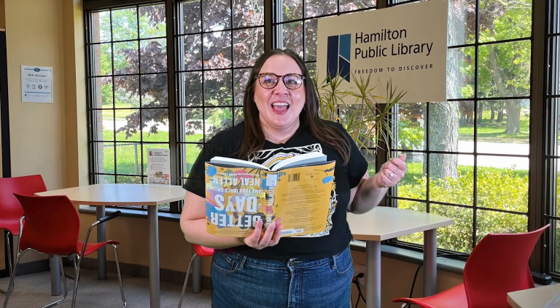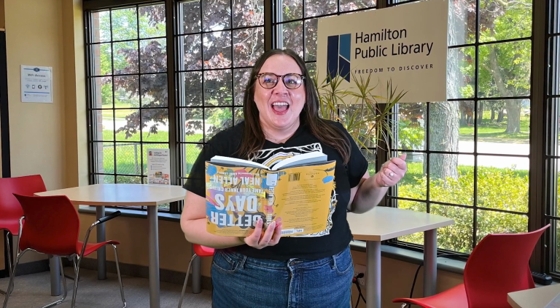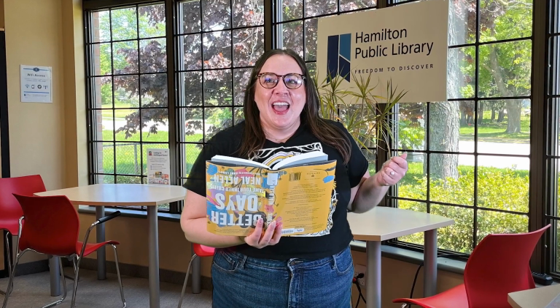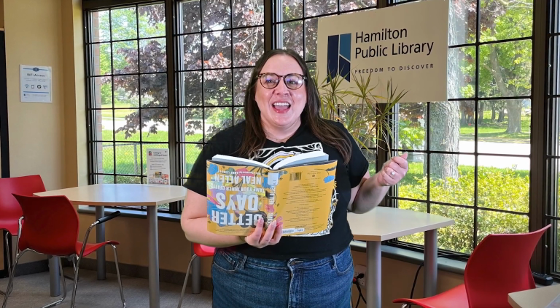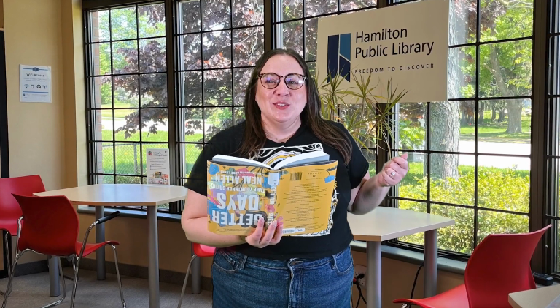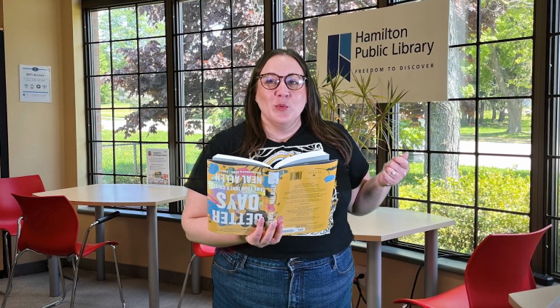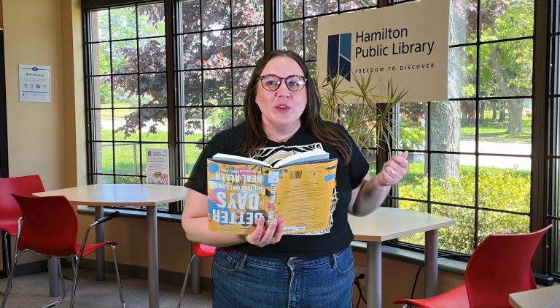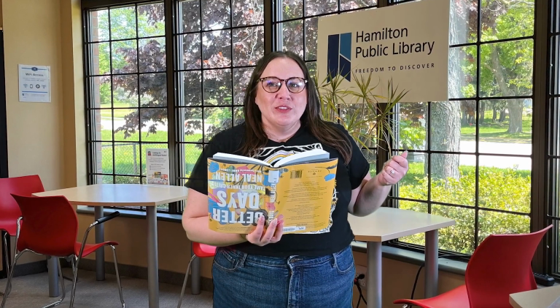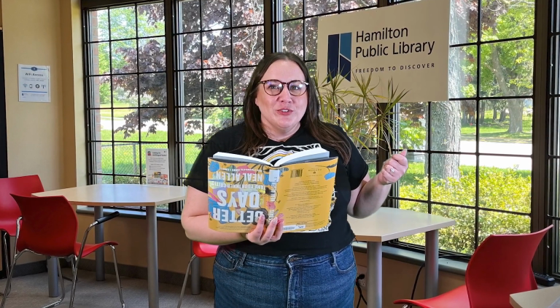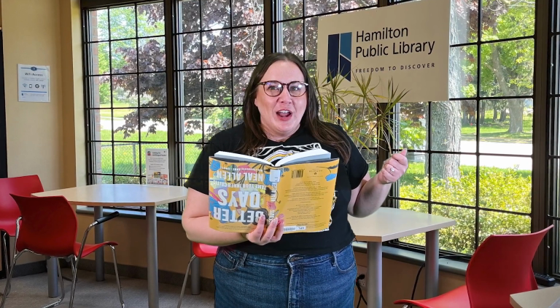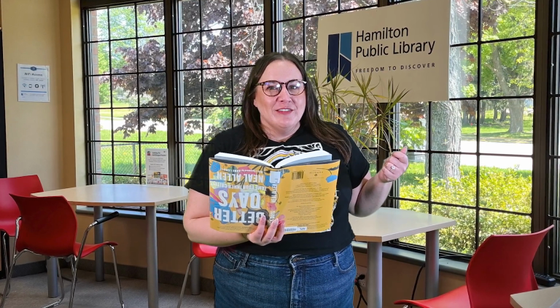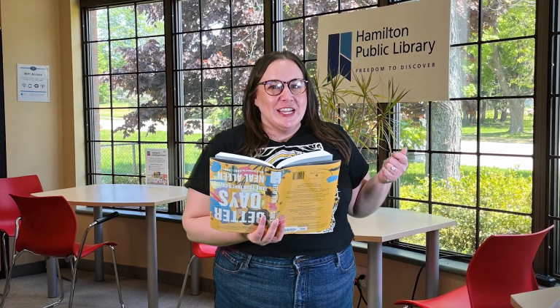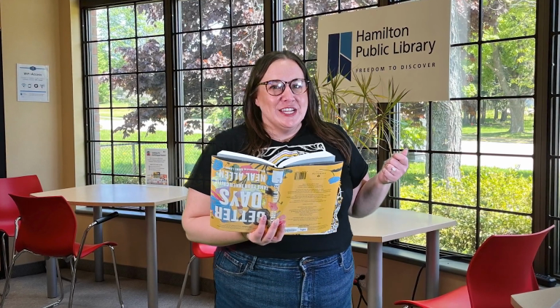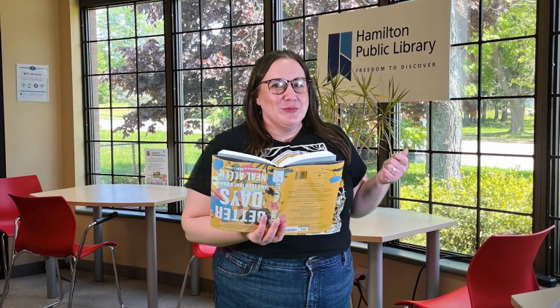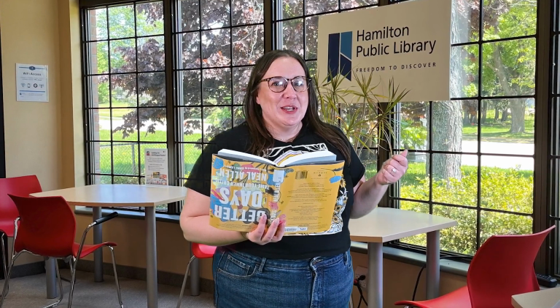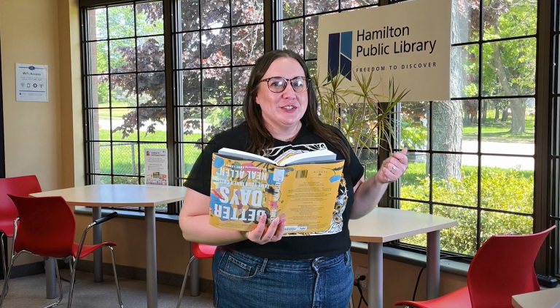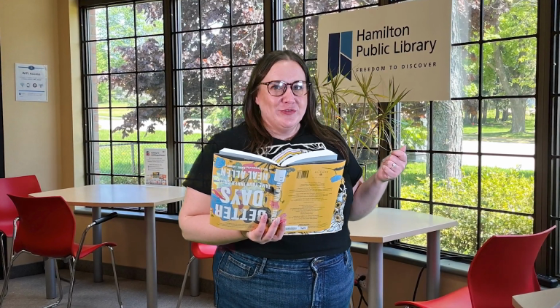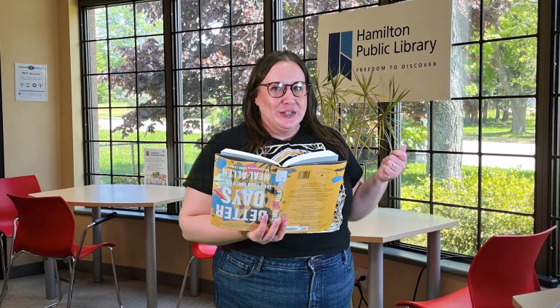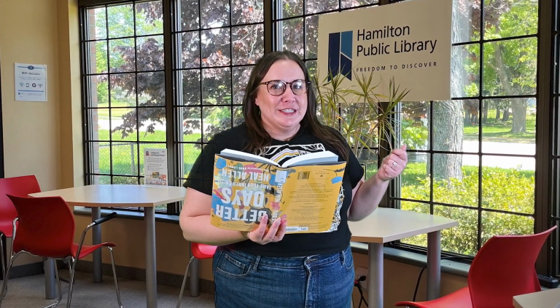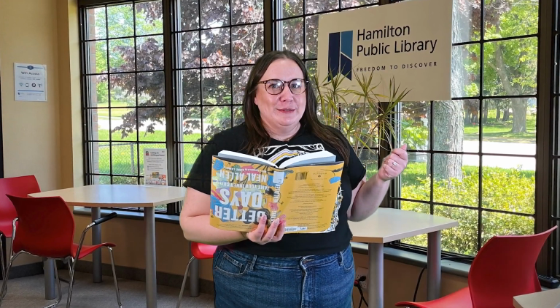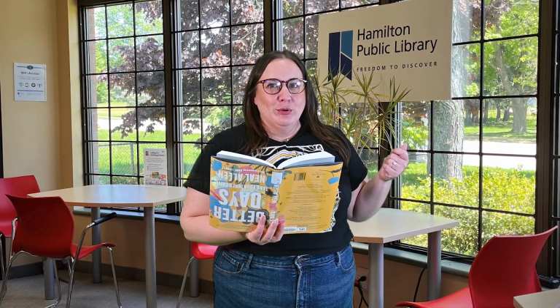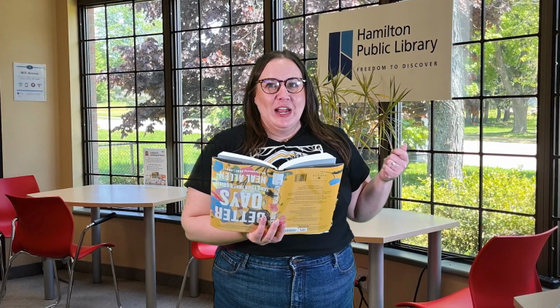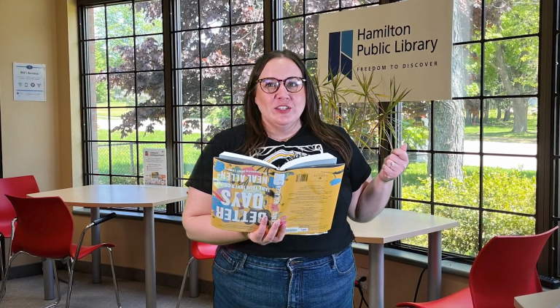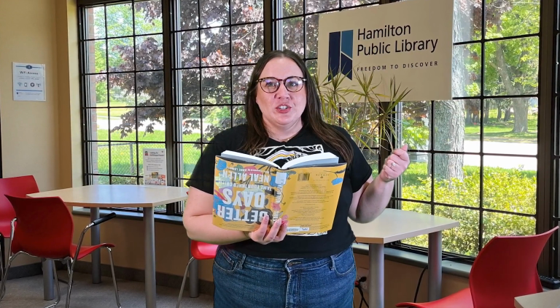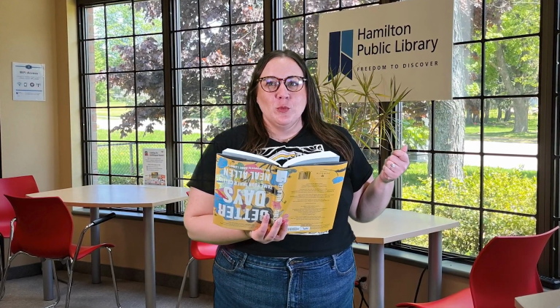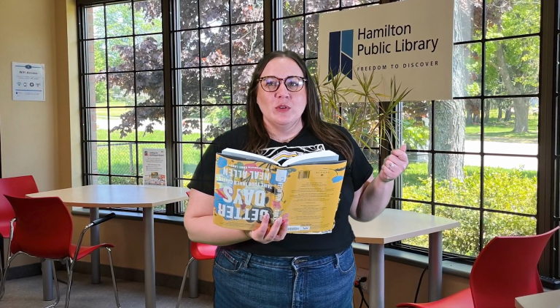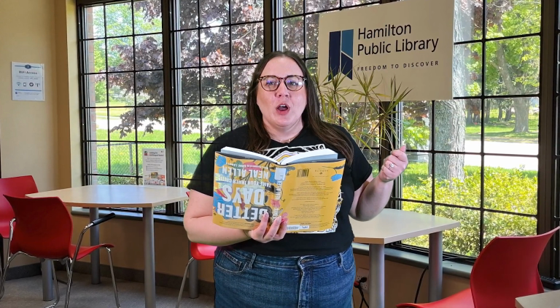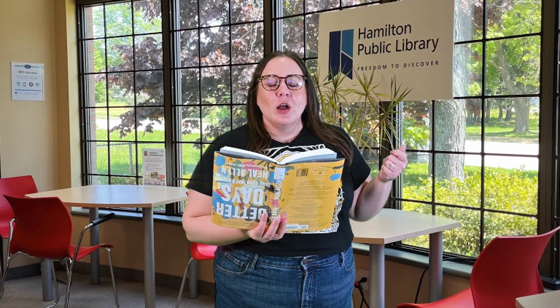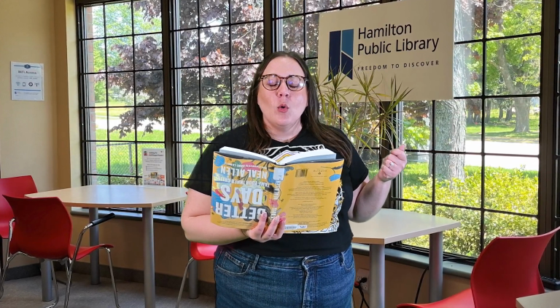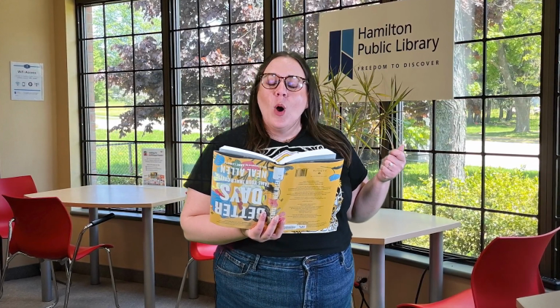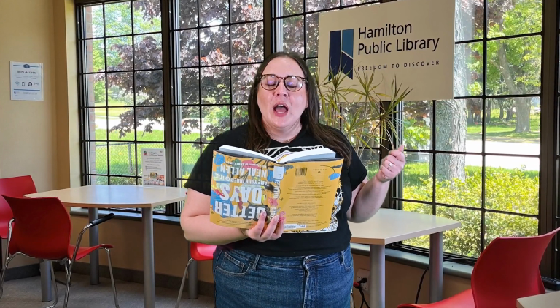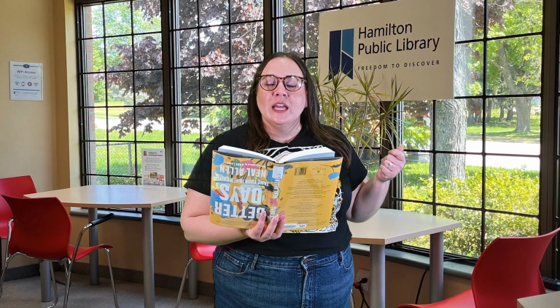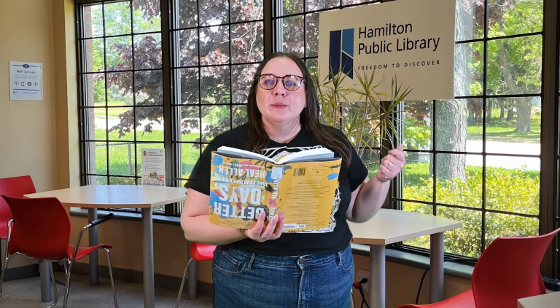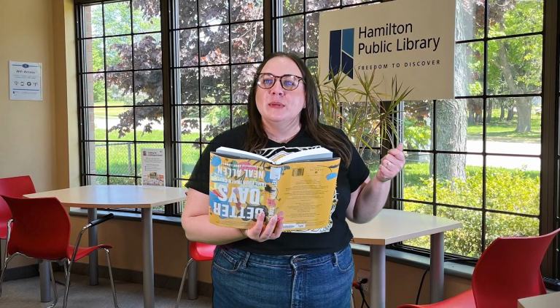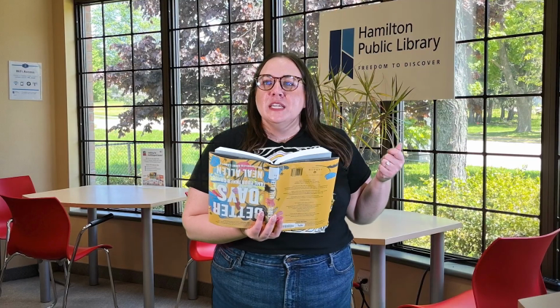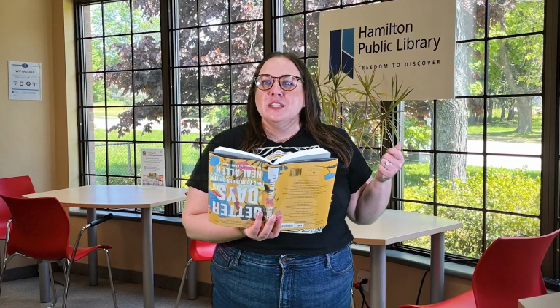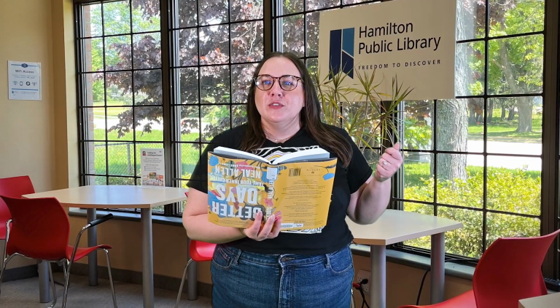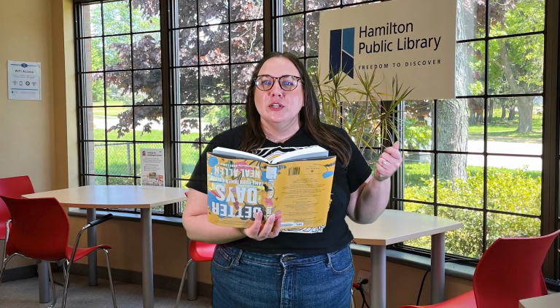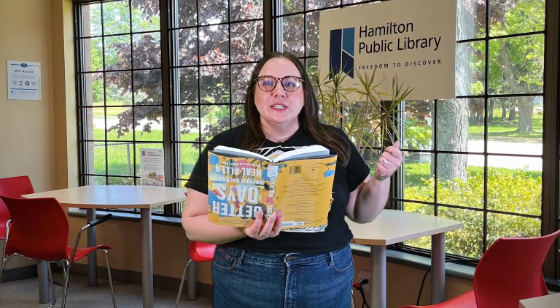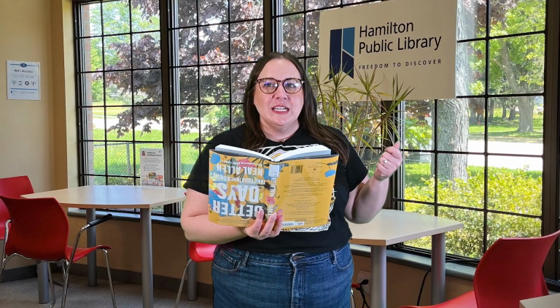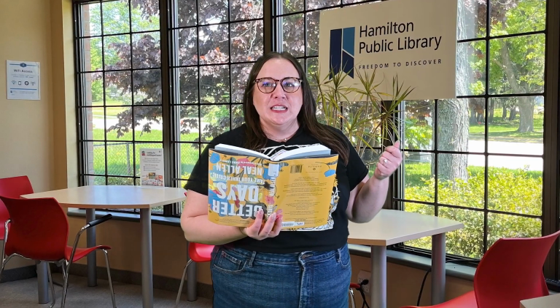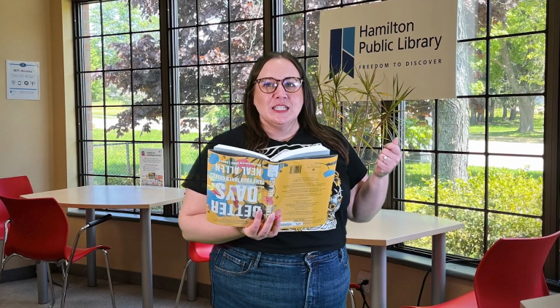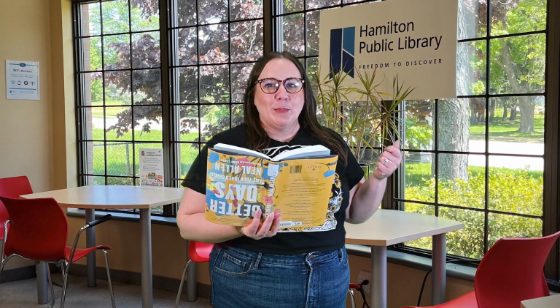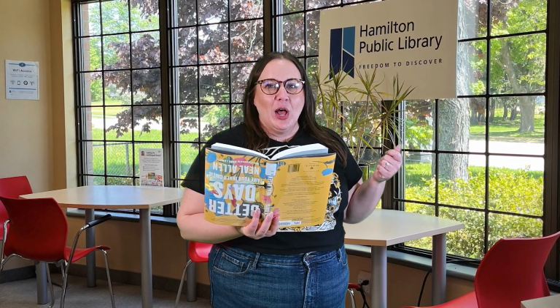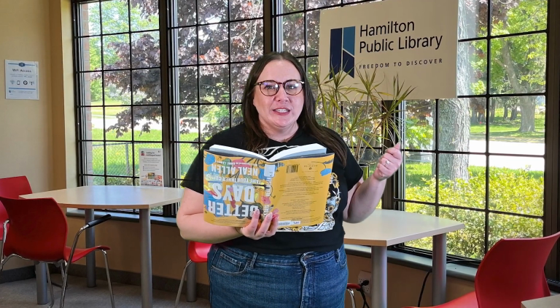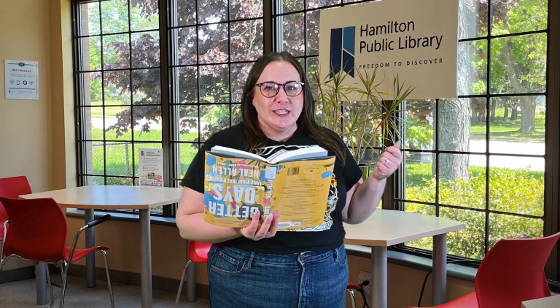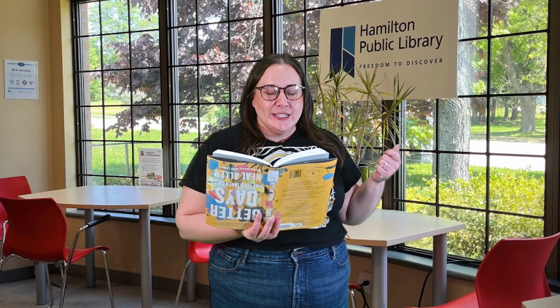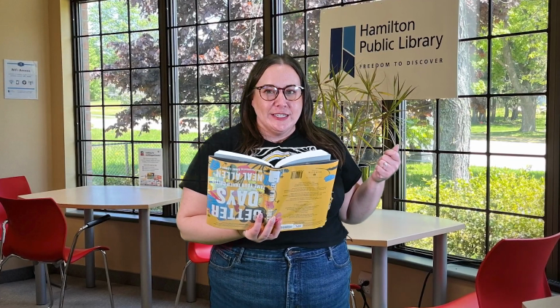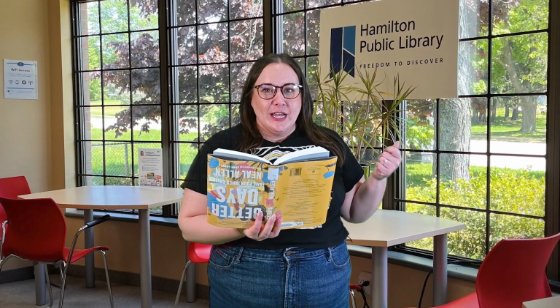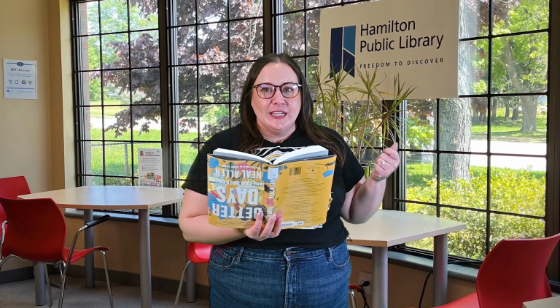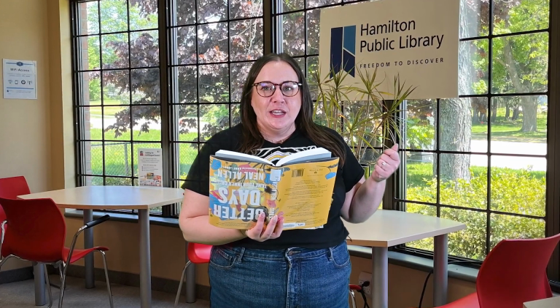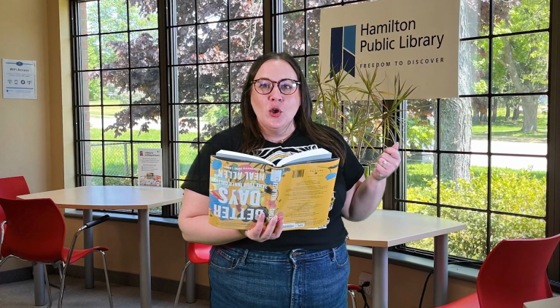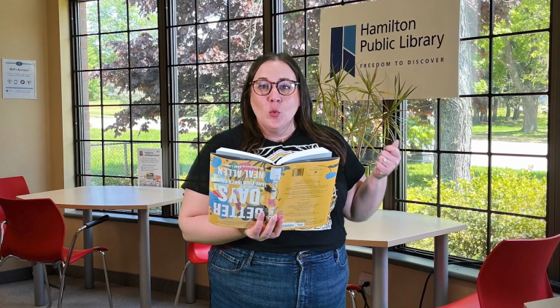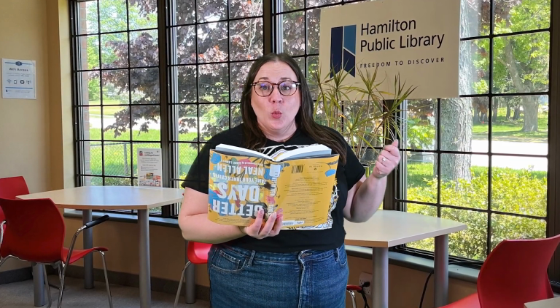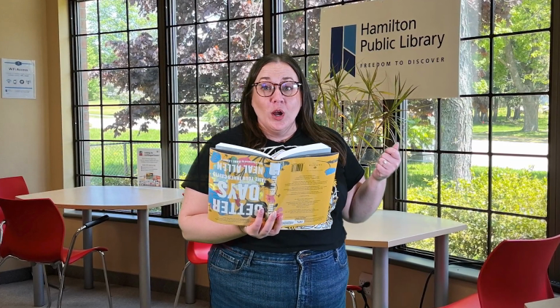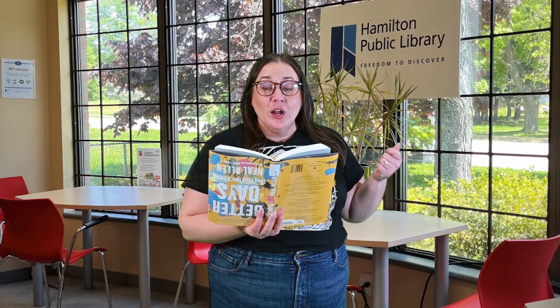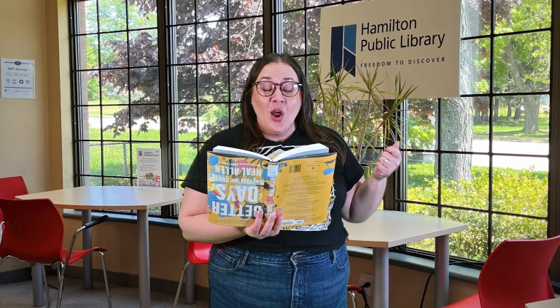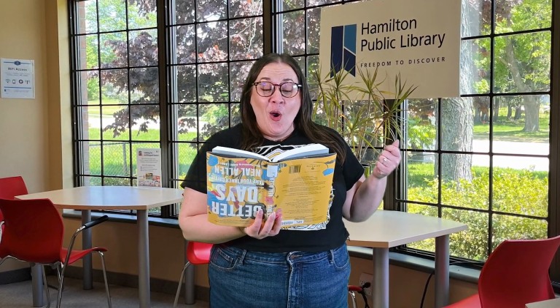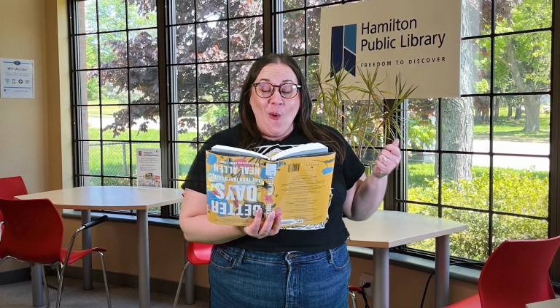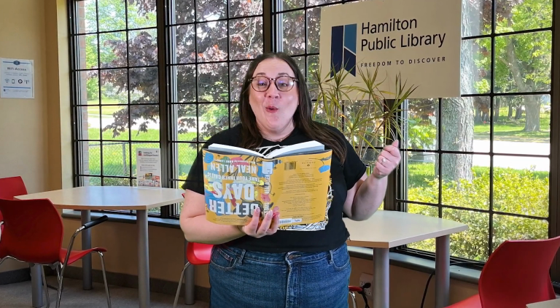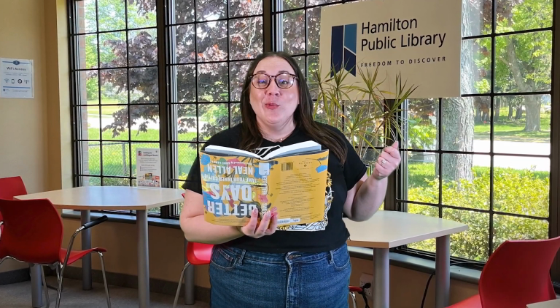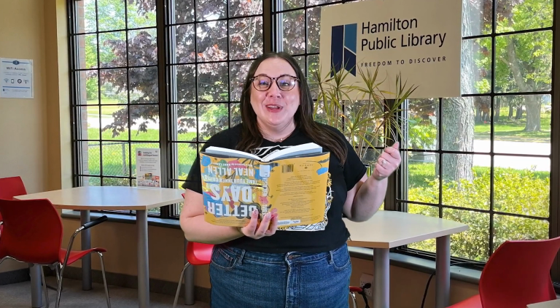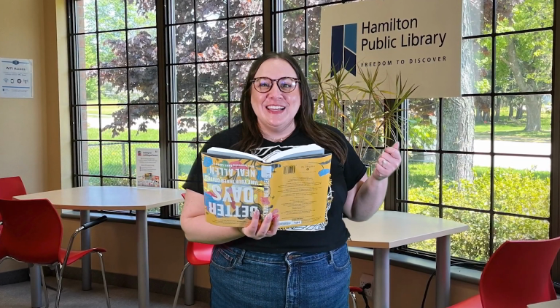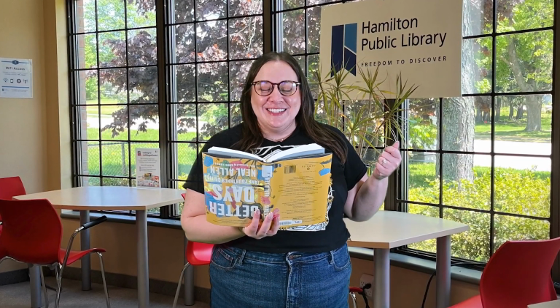It's worth the drive to HPL's Freelton branch. We've got quiet, peaceful, scenic spots to study, work, or read.